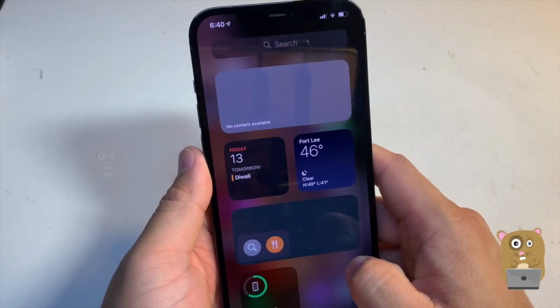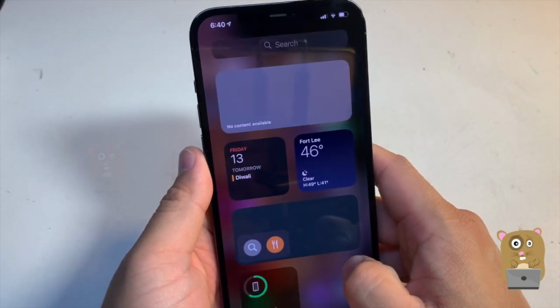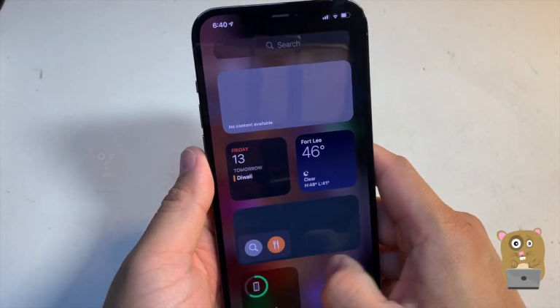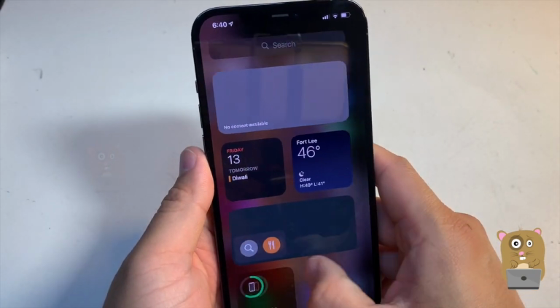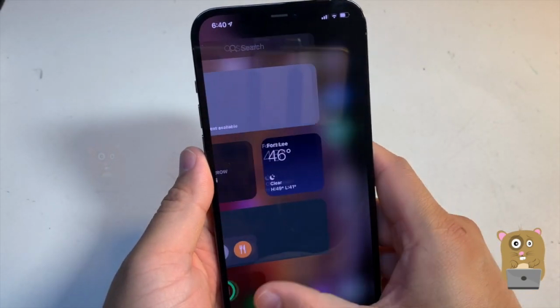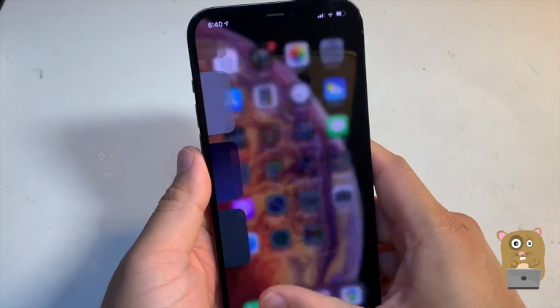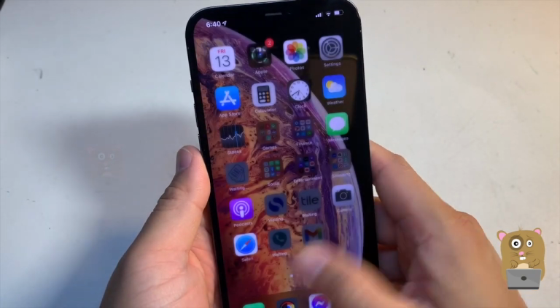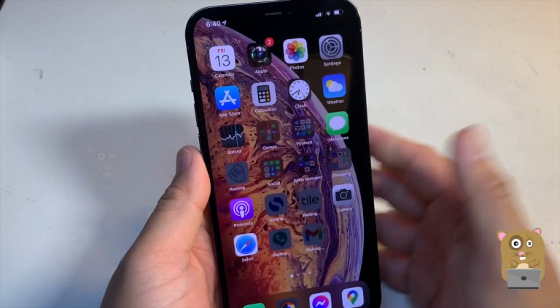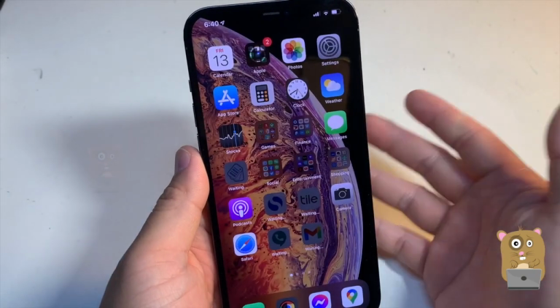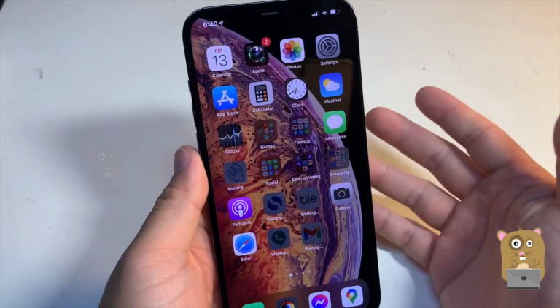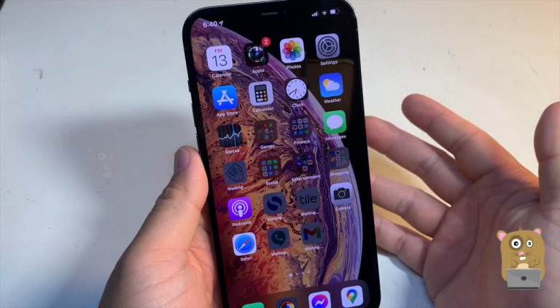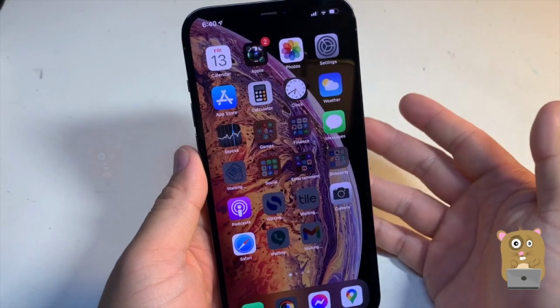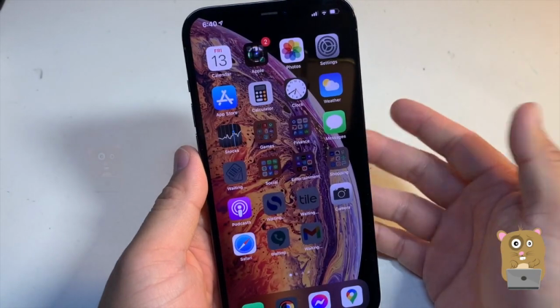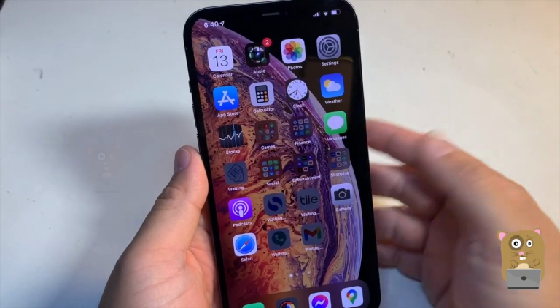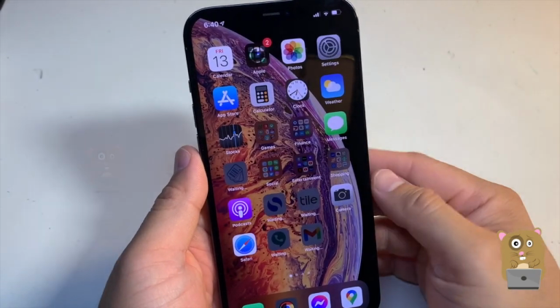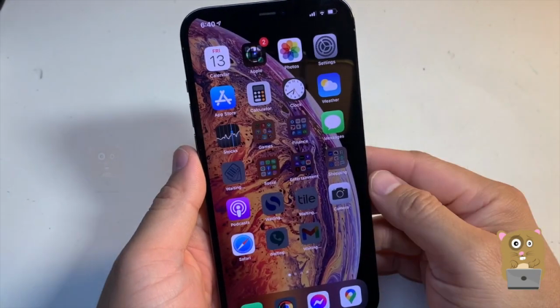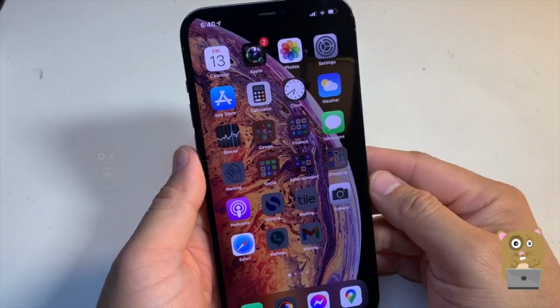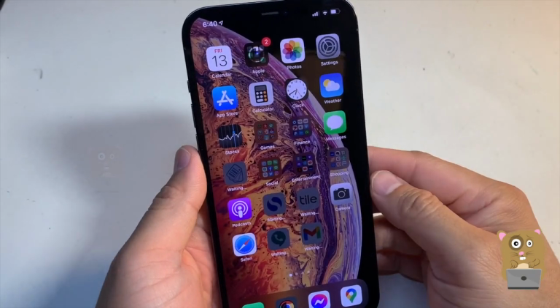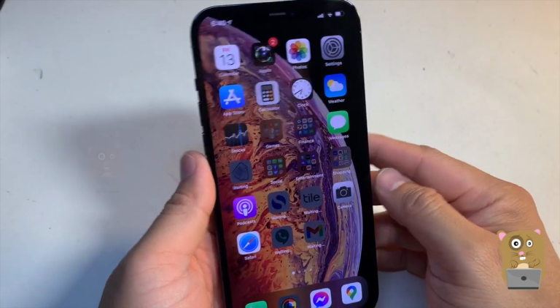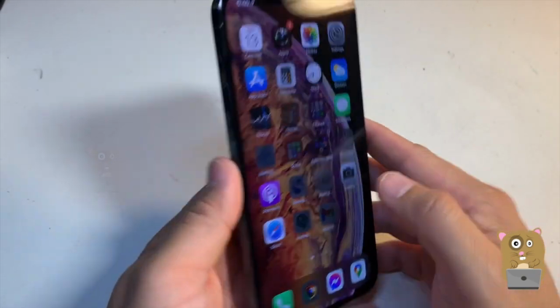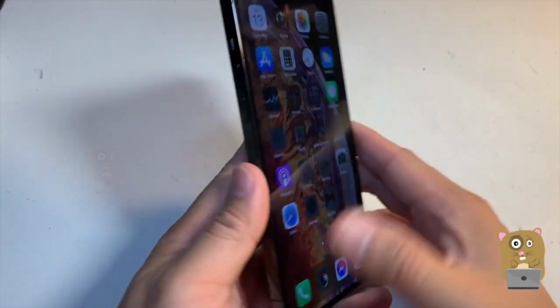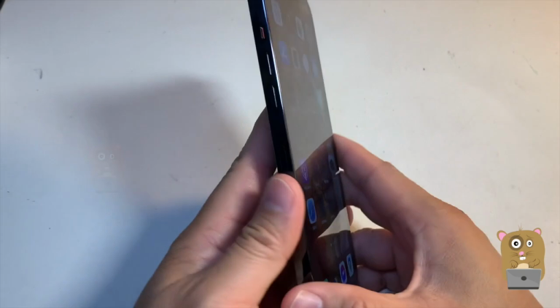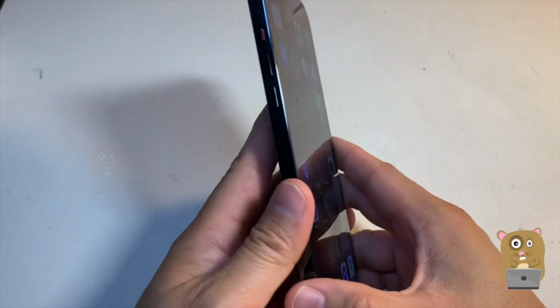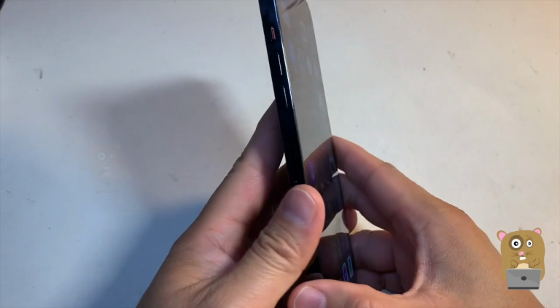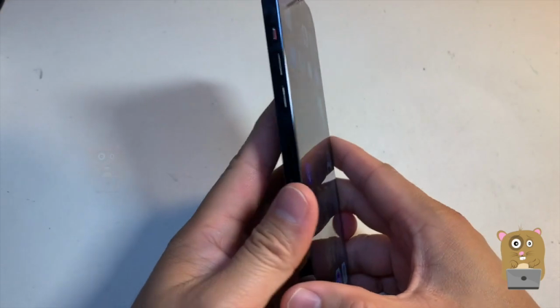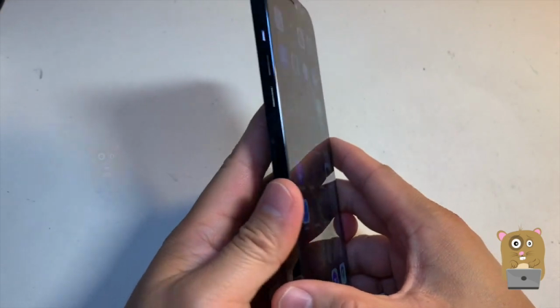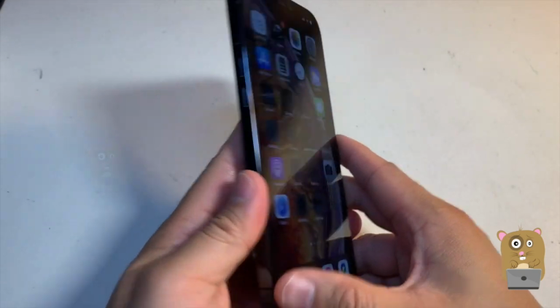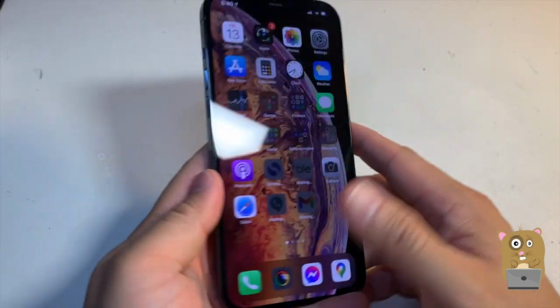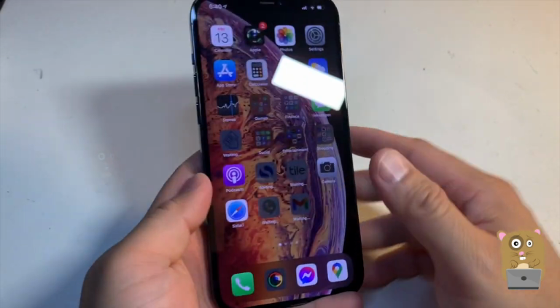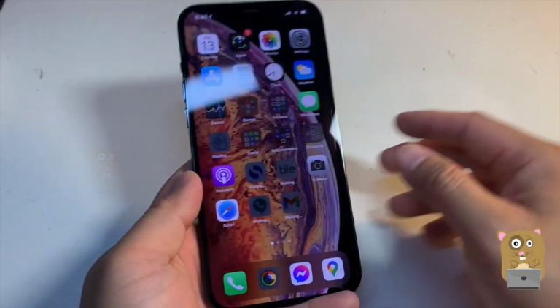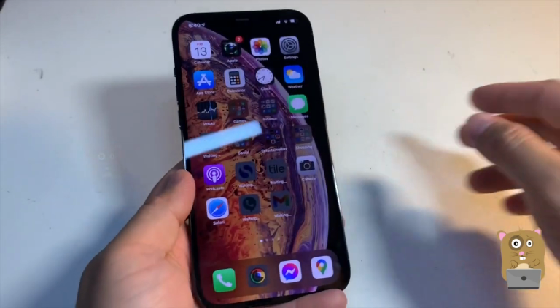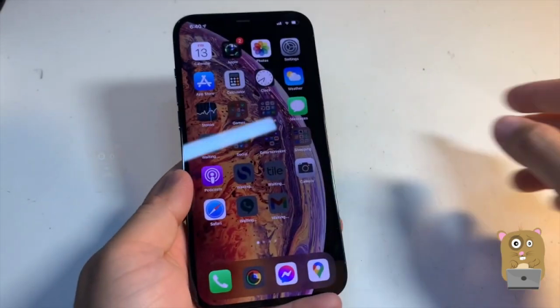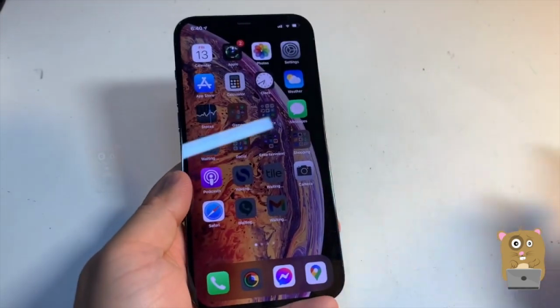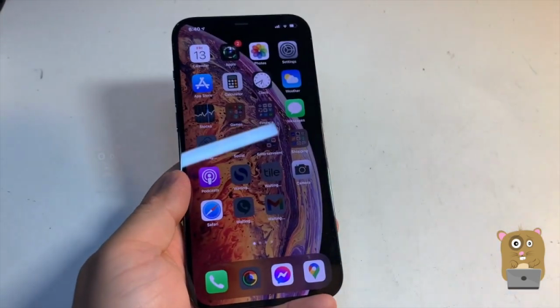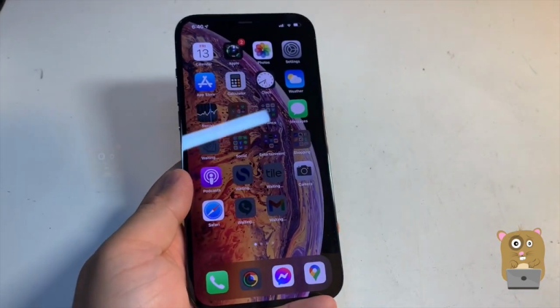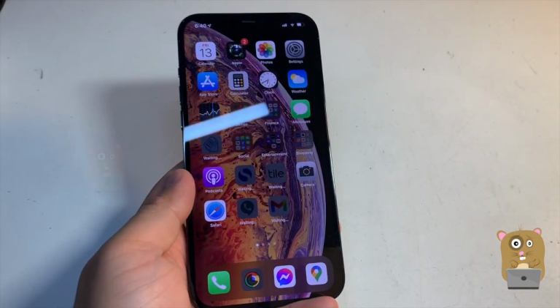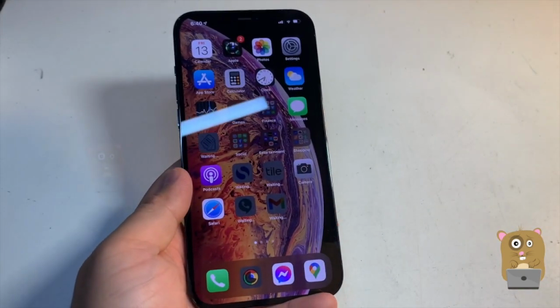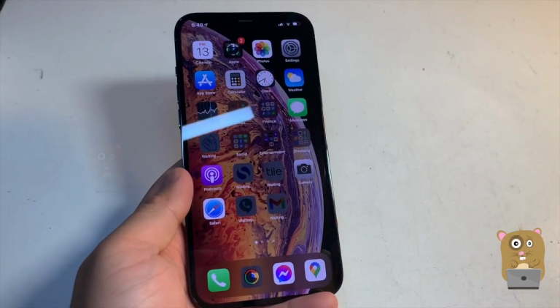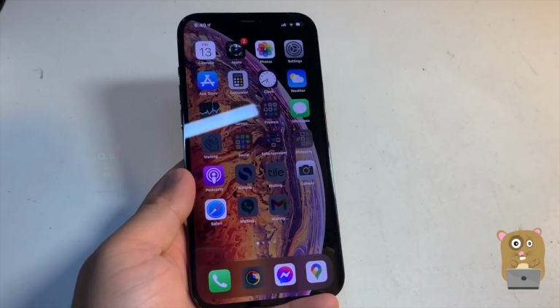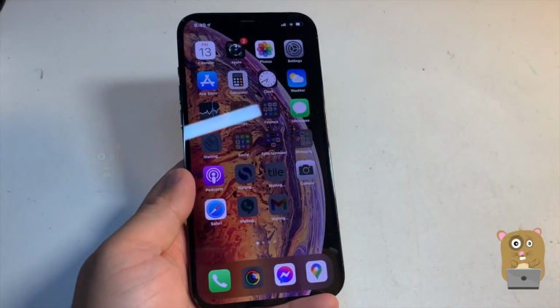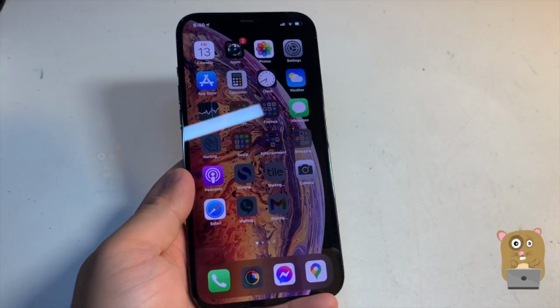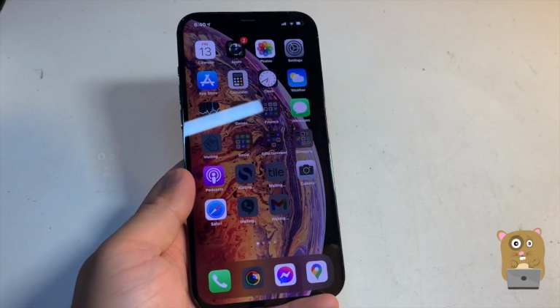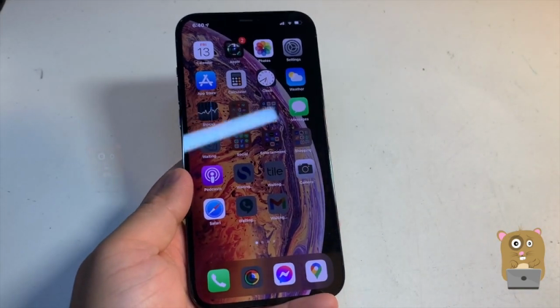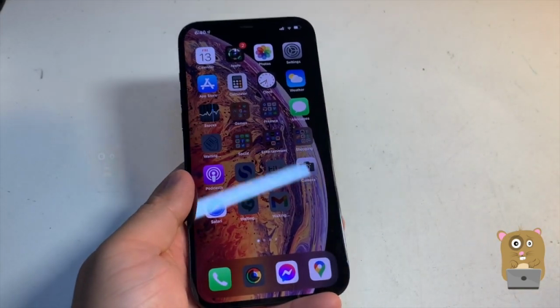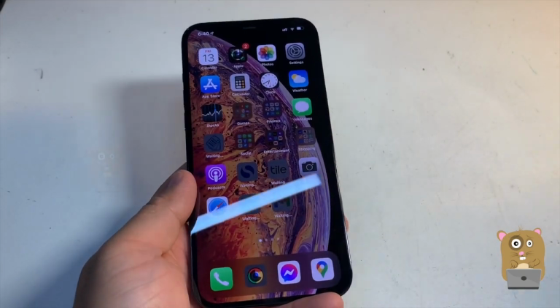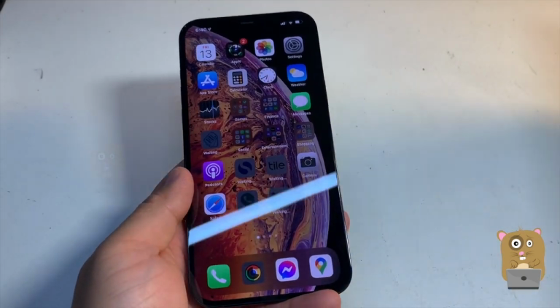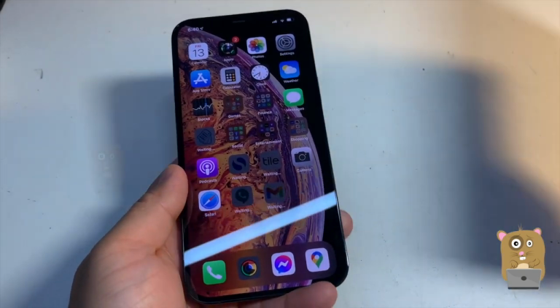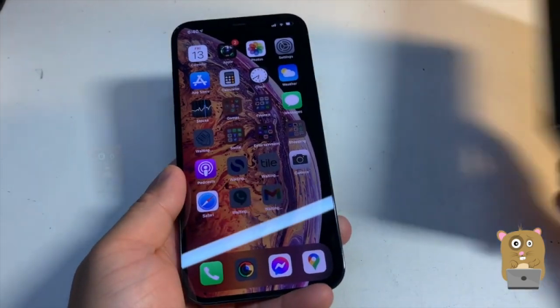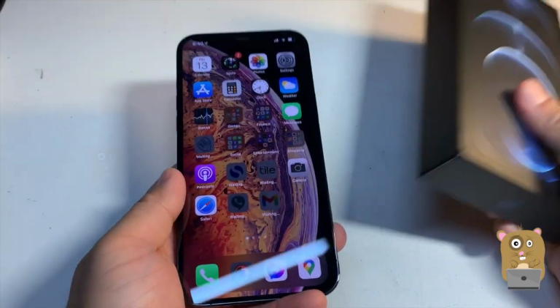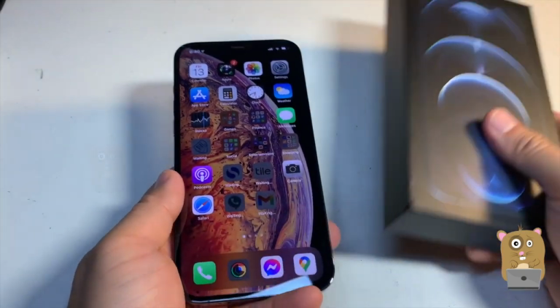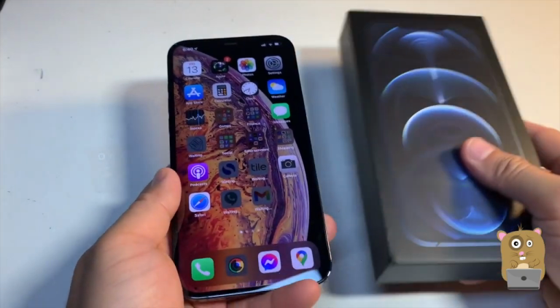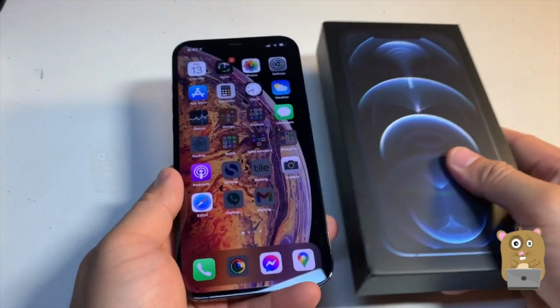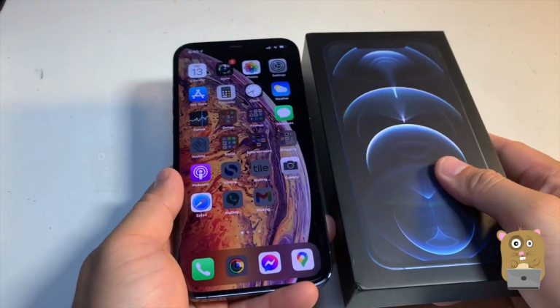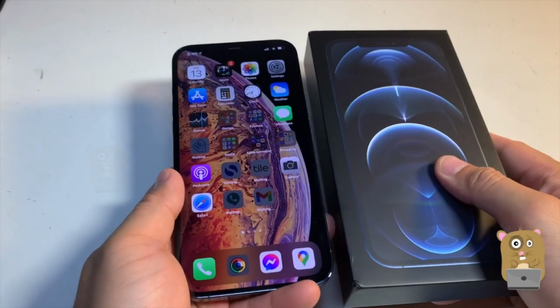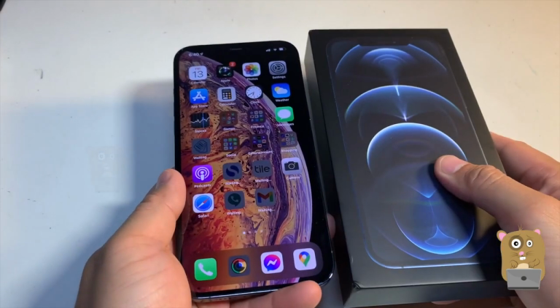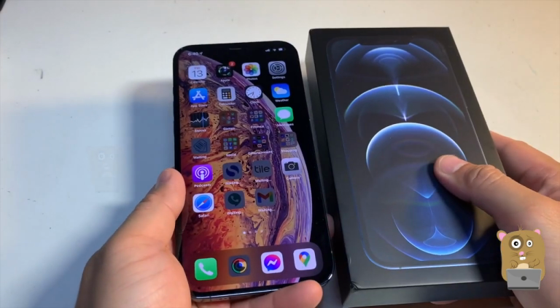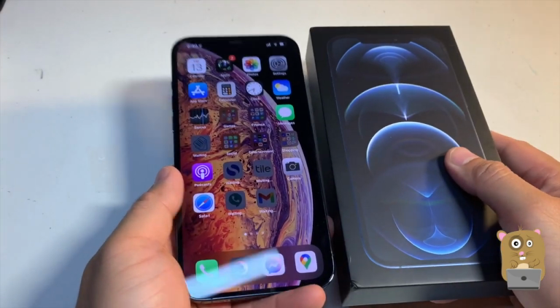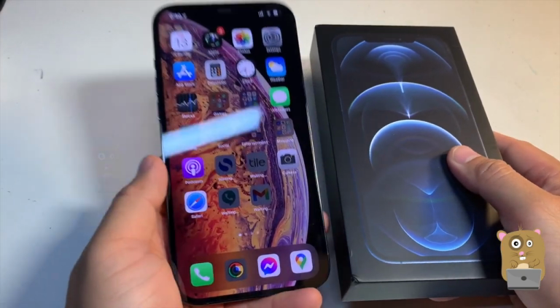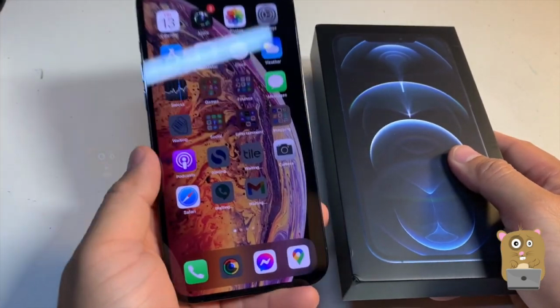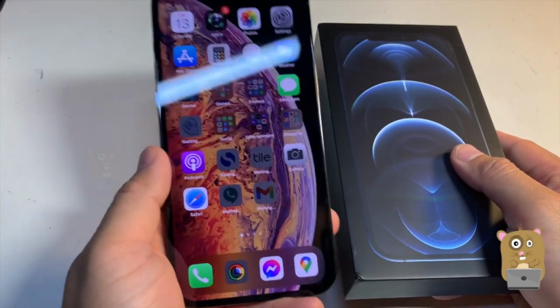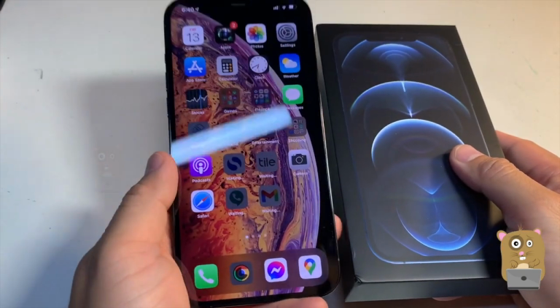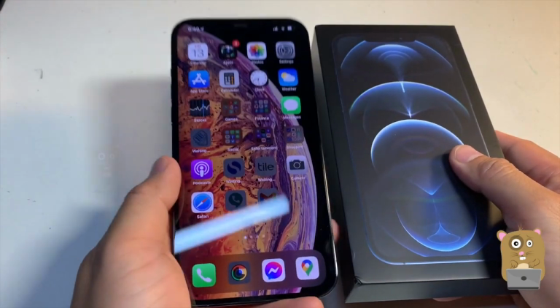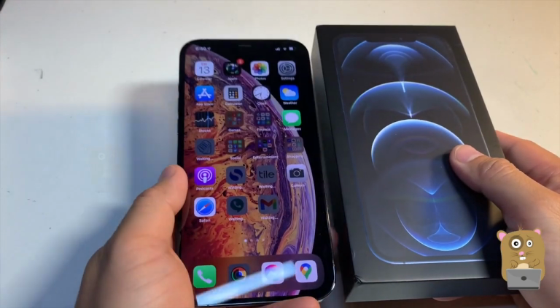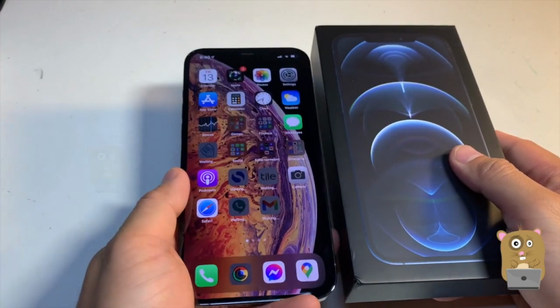If you have any questions or any suggestions on accessories I should get for this phone, let me know. Thanks for watching this video. Bye.